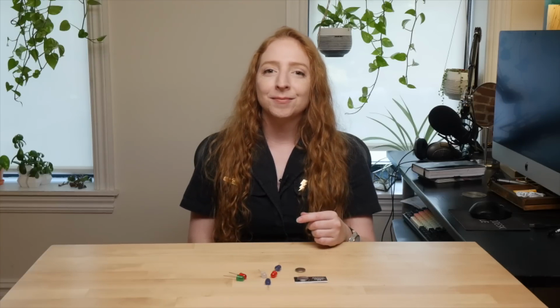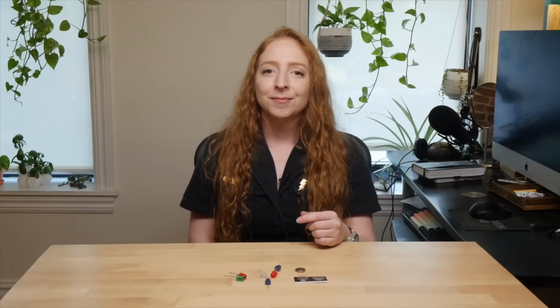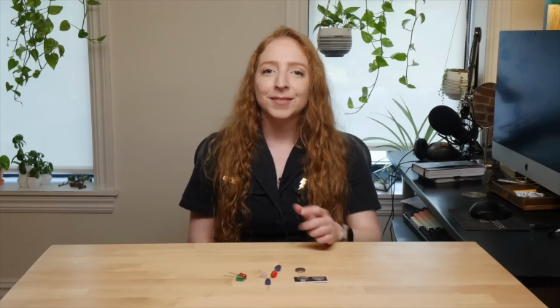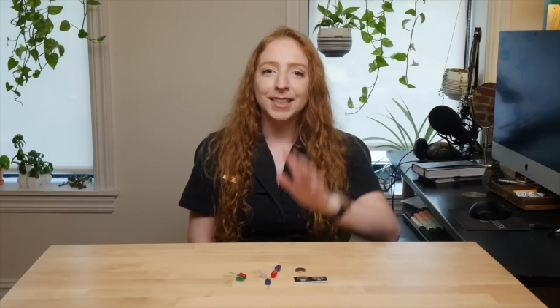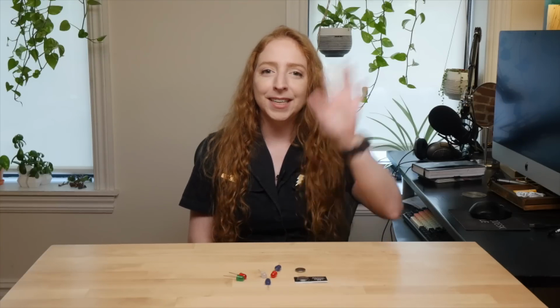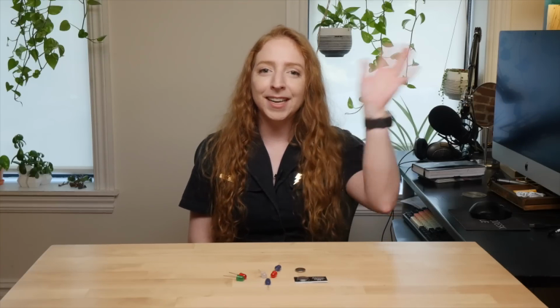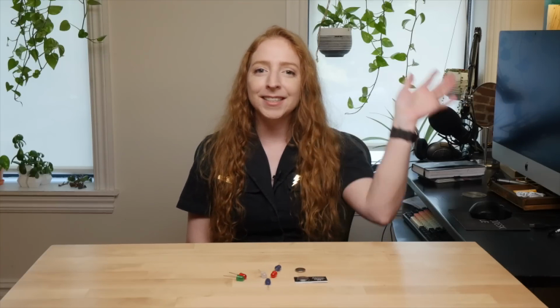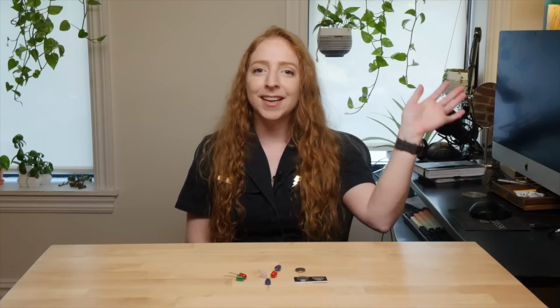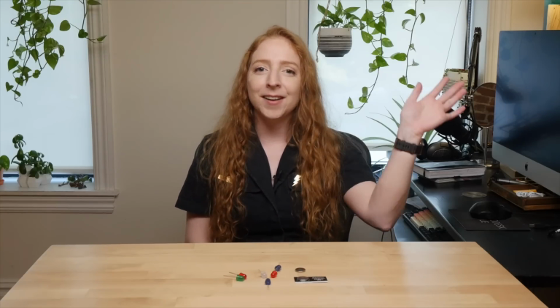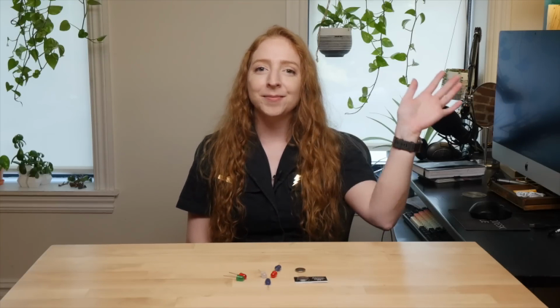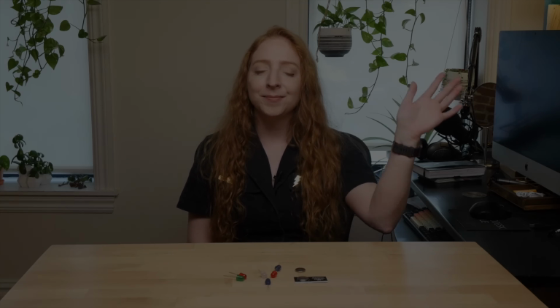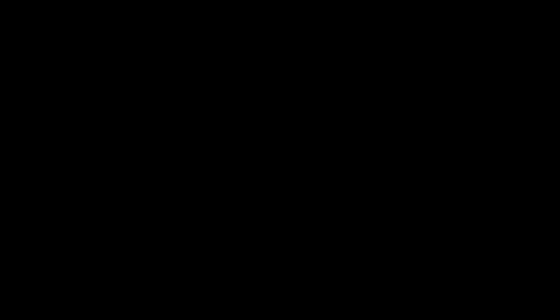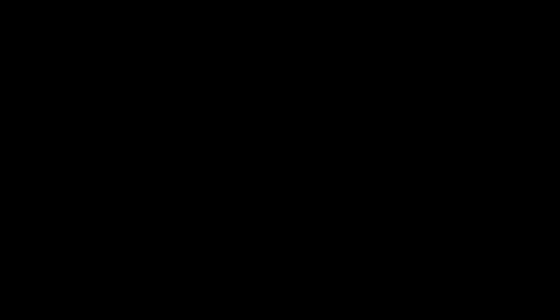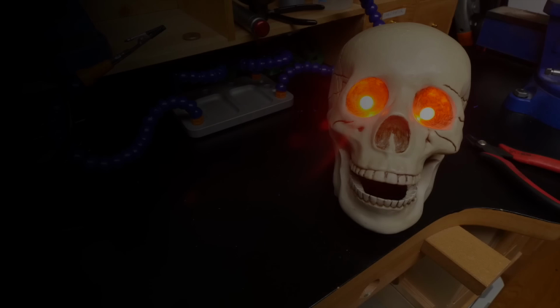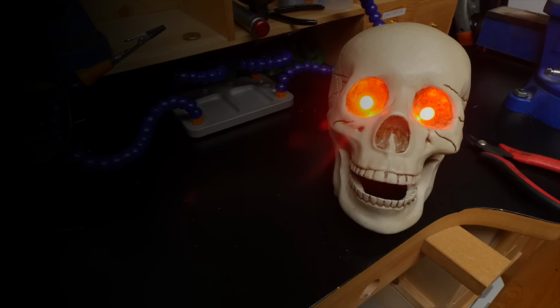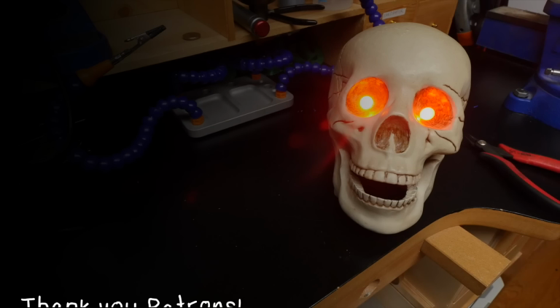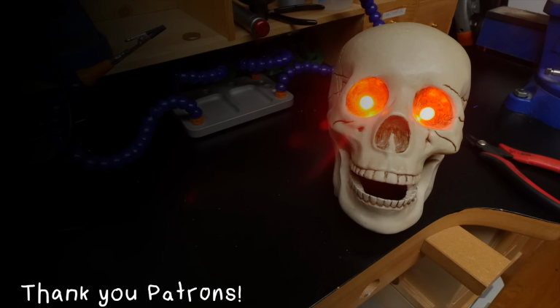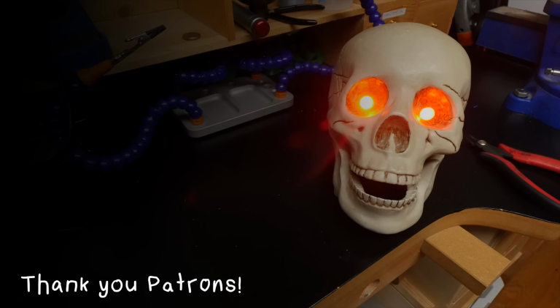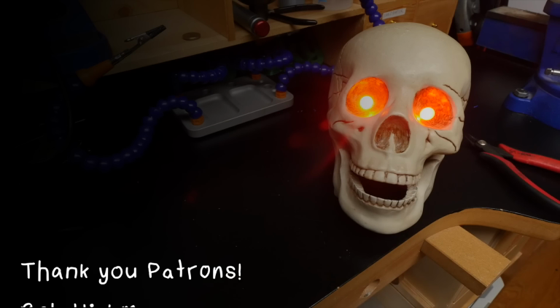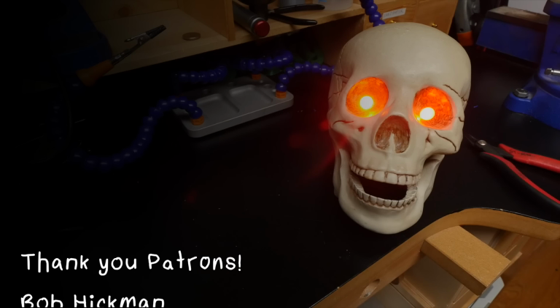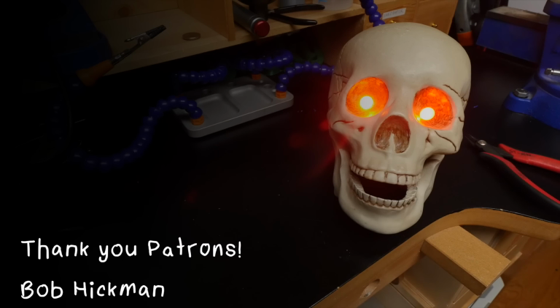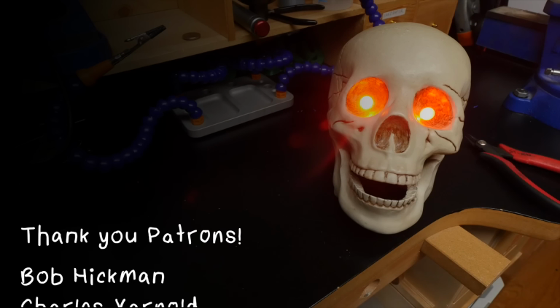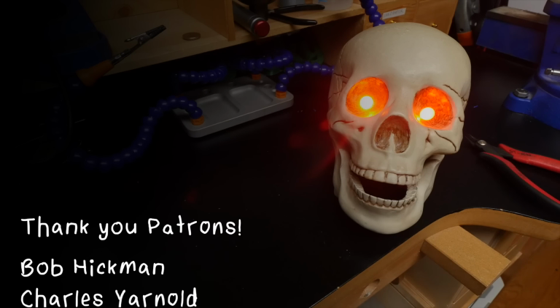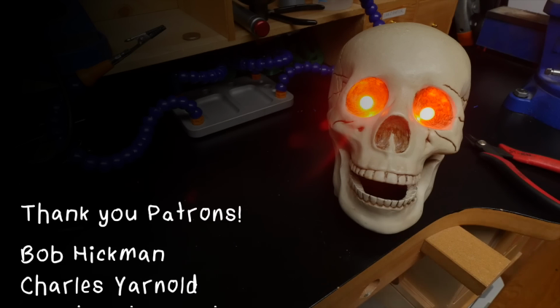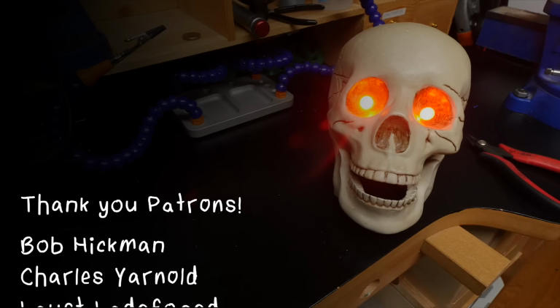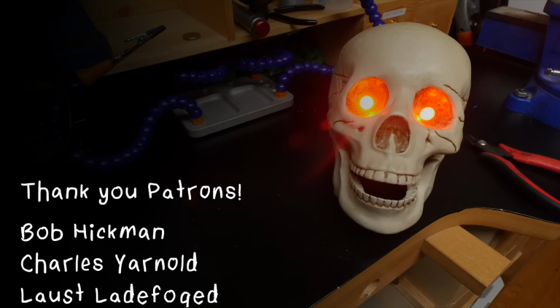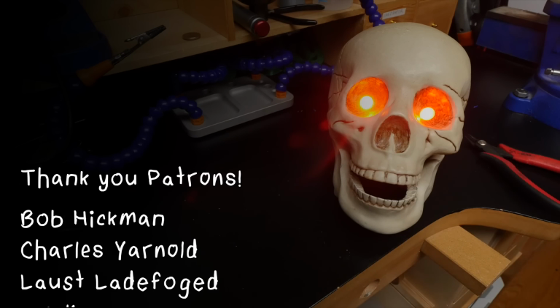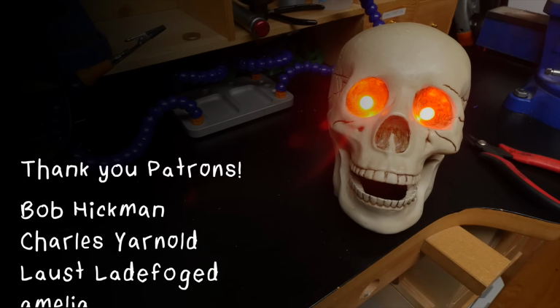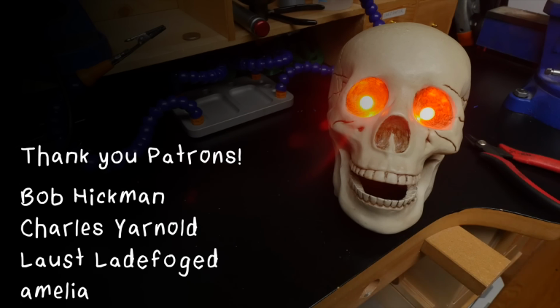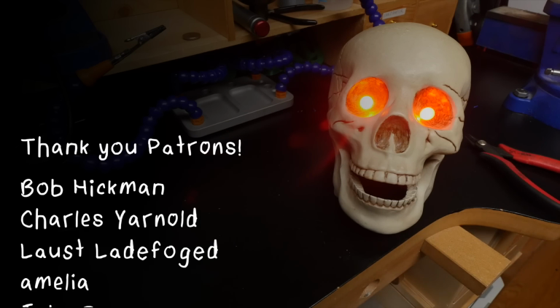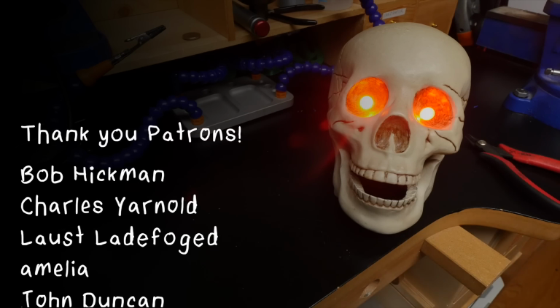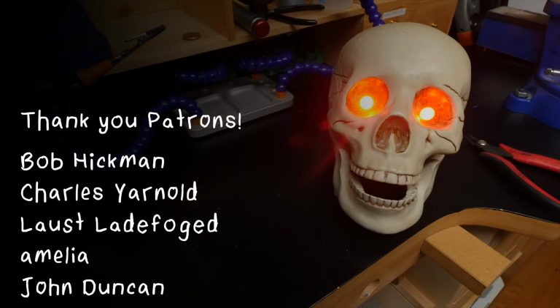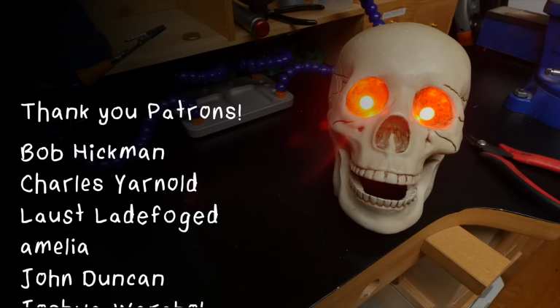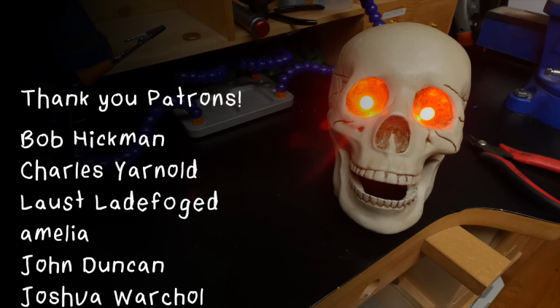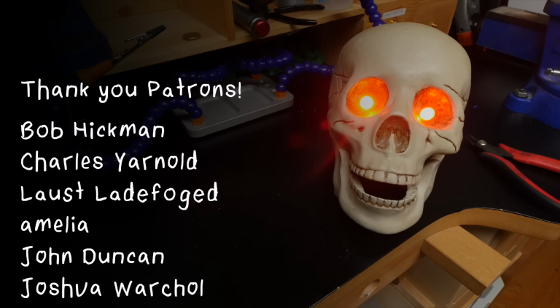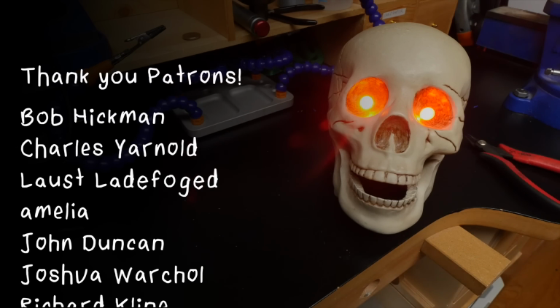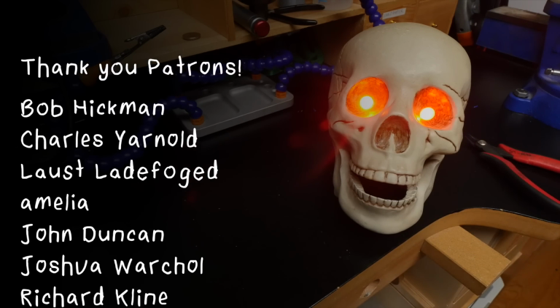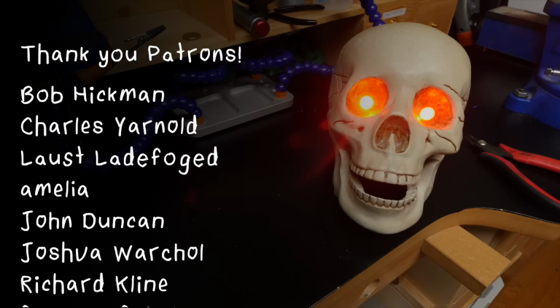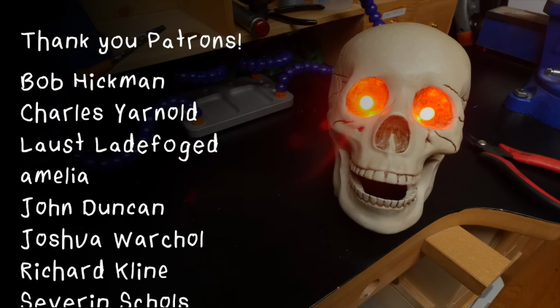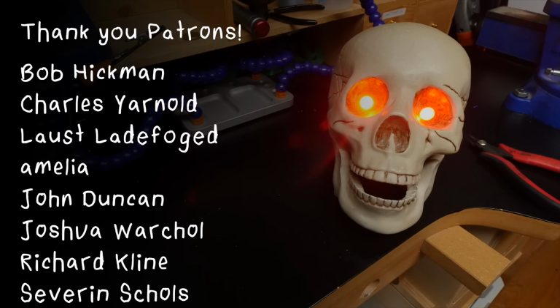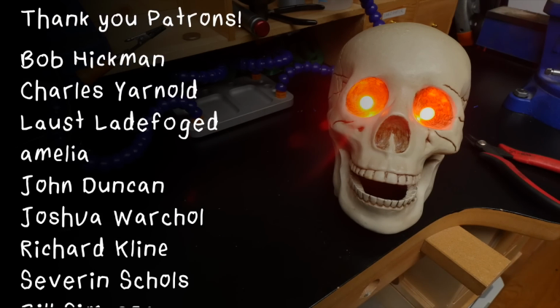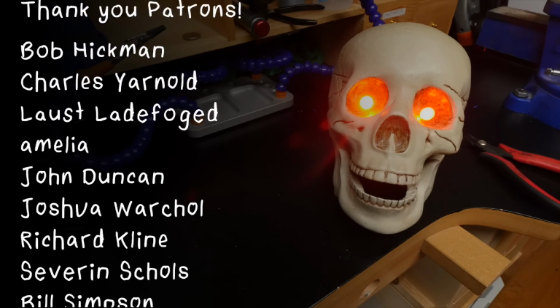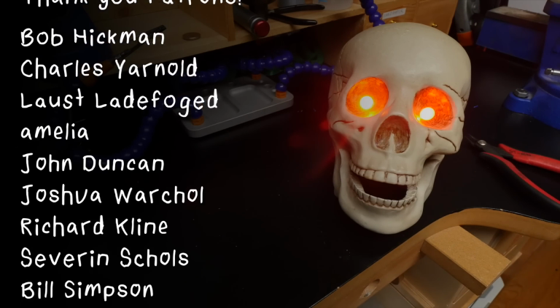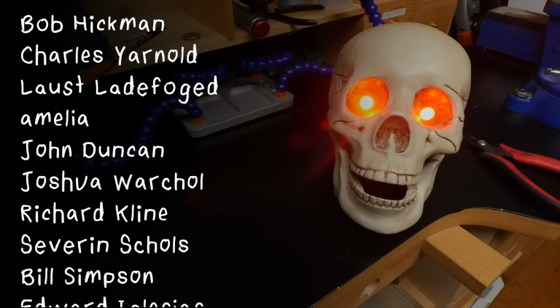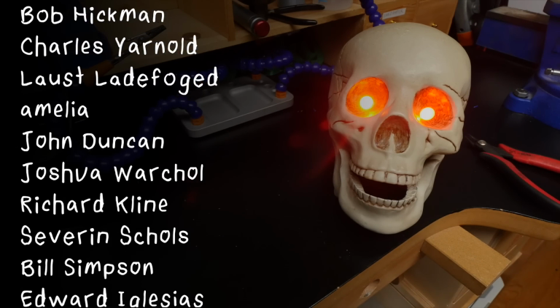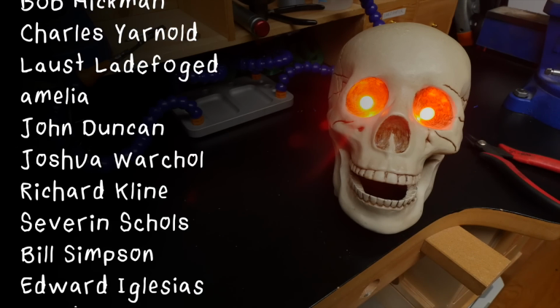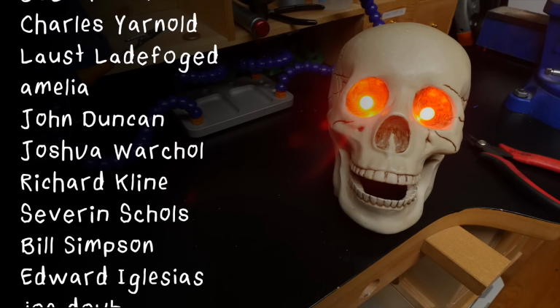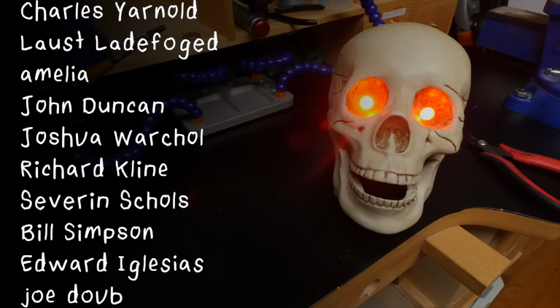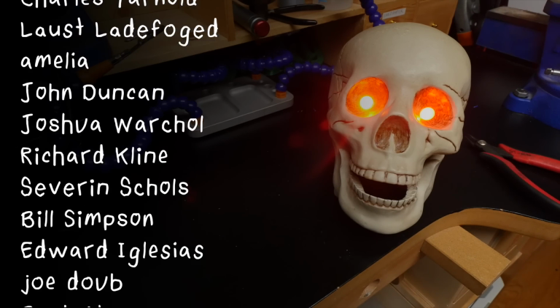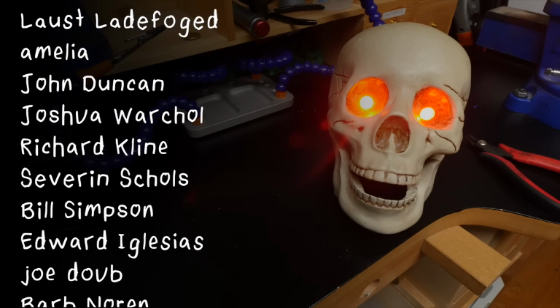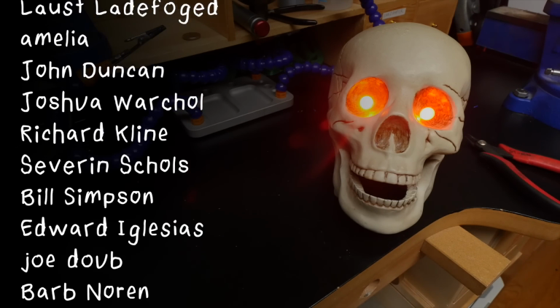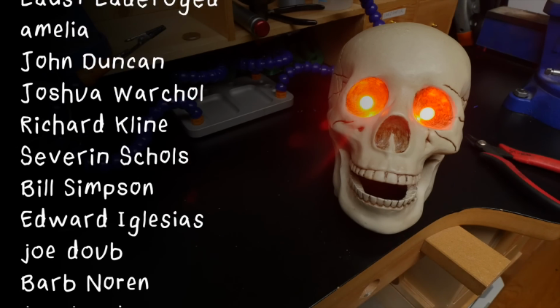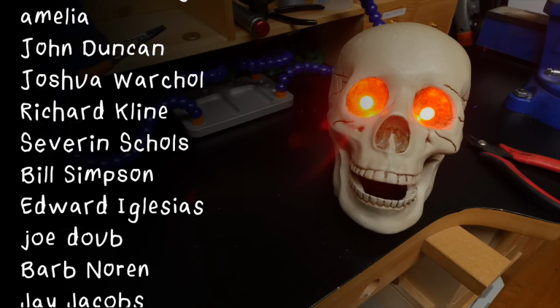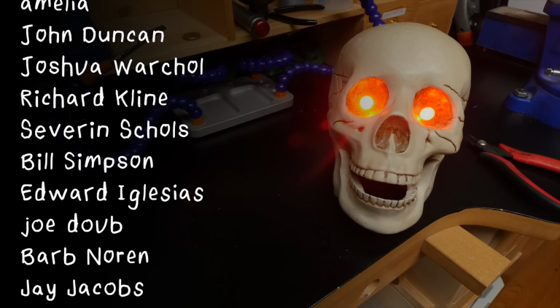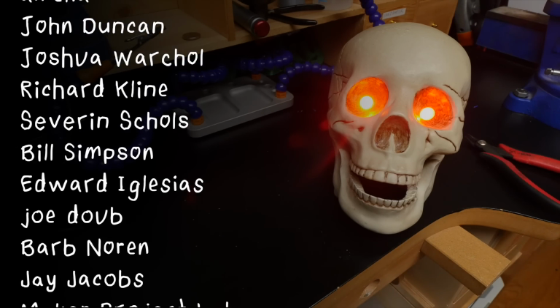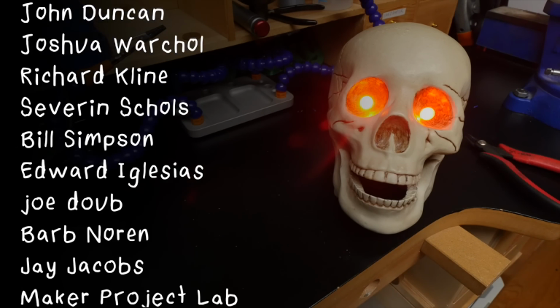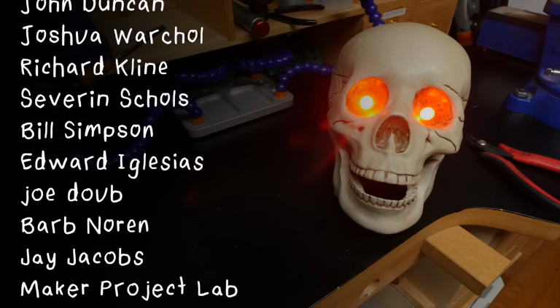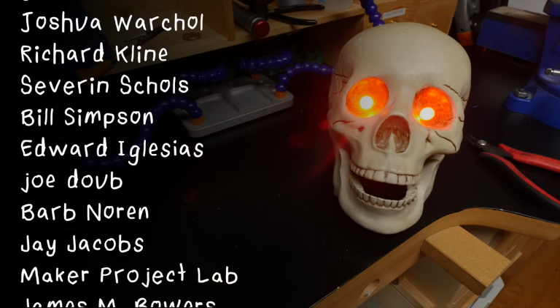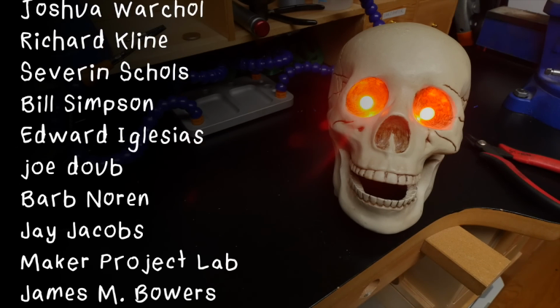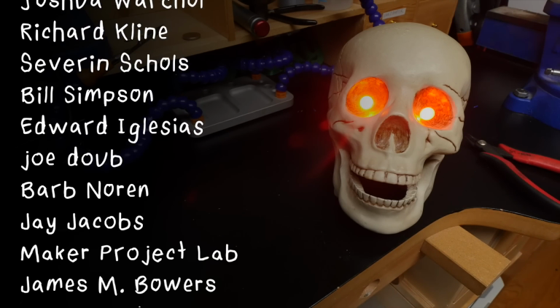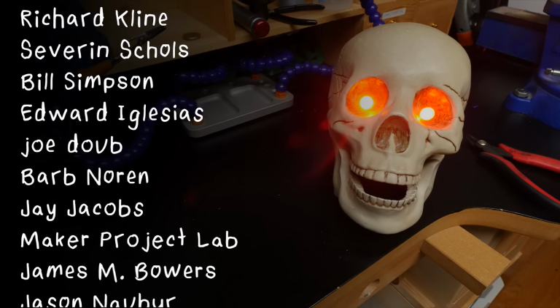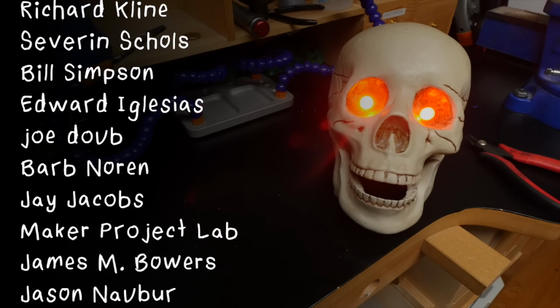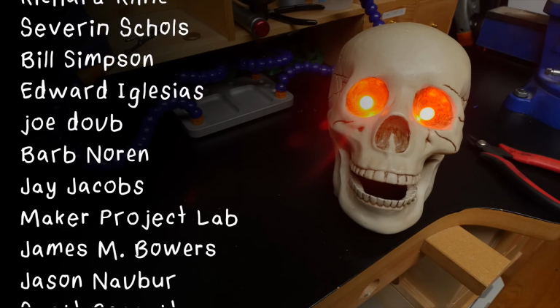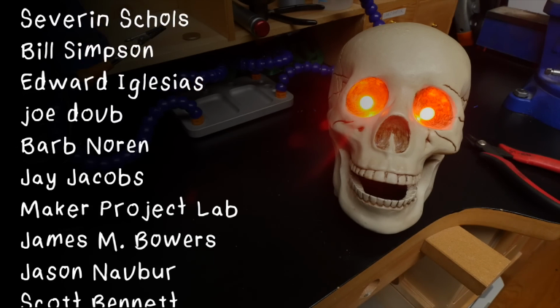See you next time. This video was brought to you by my patrons on Patreon.